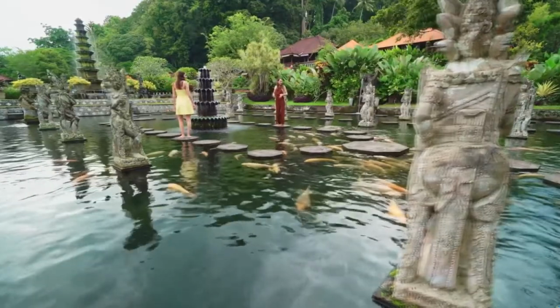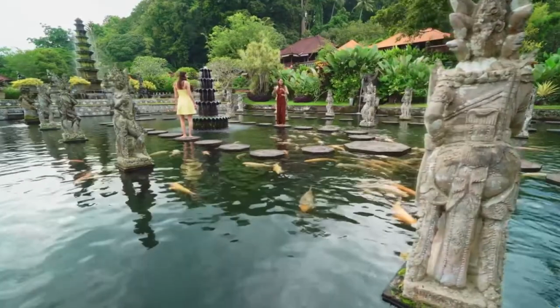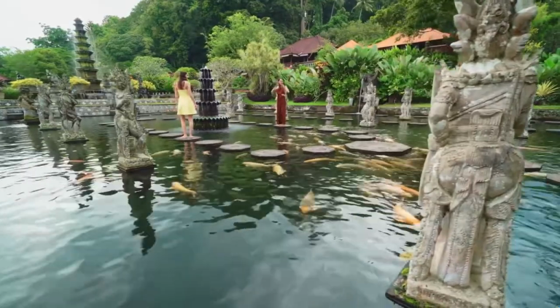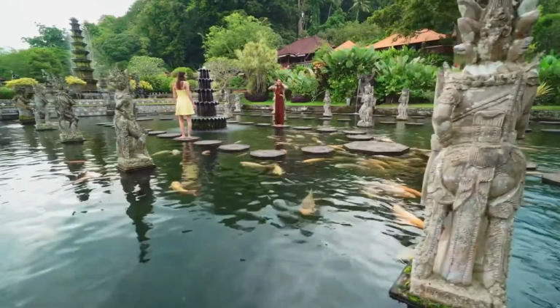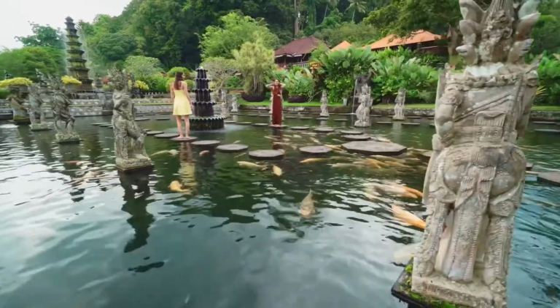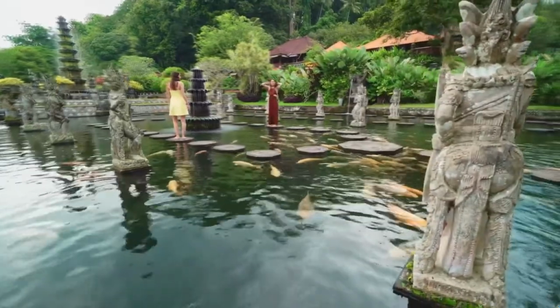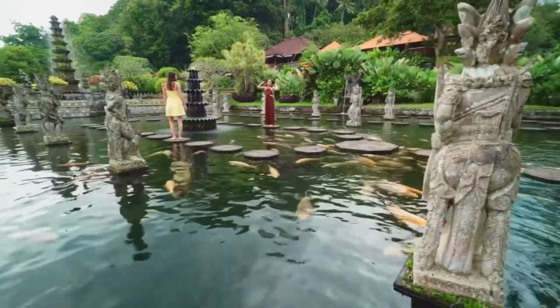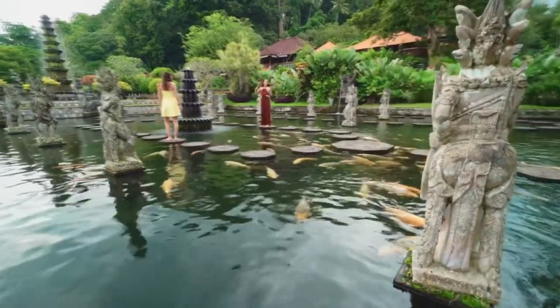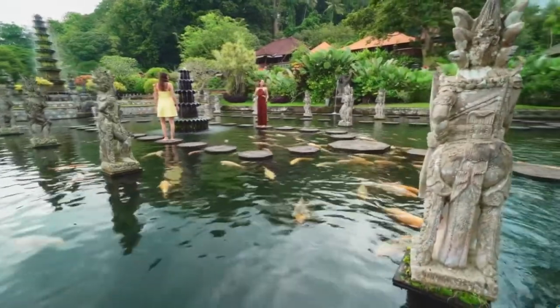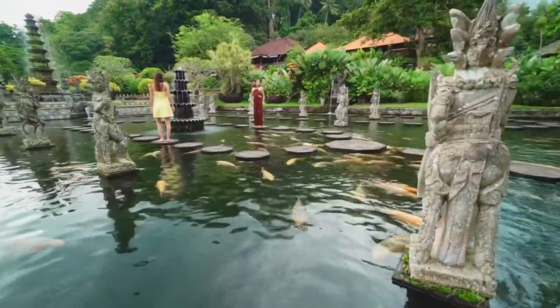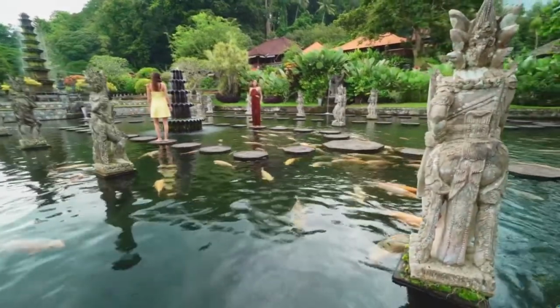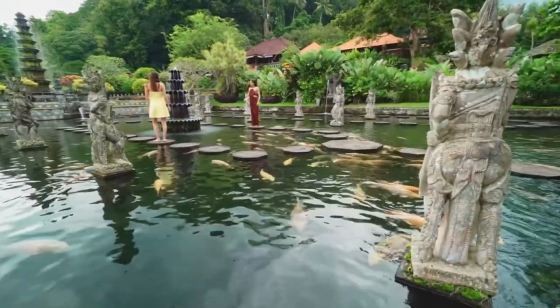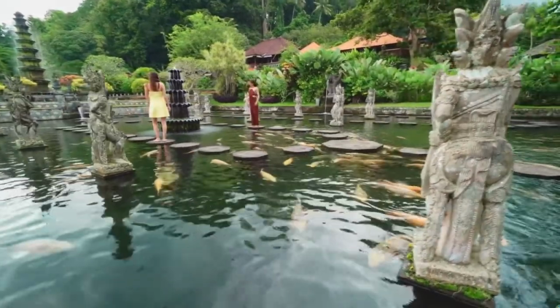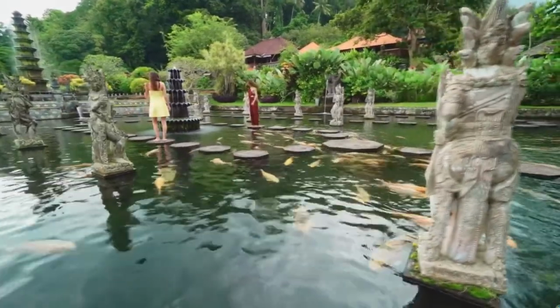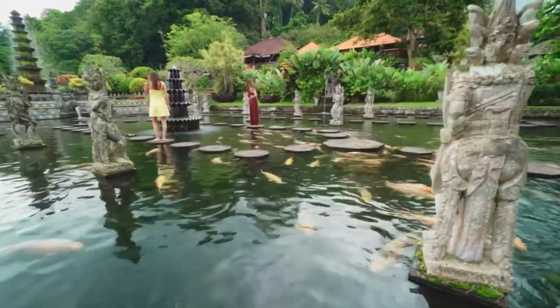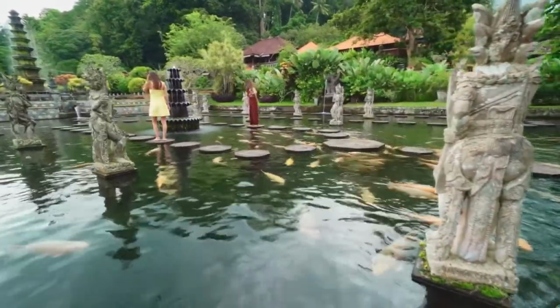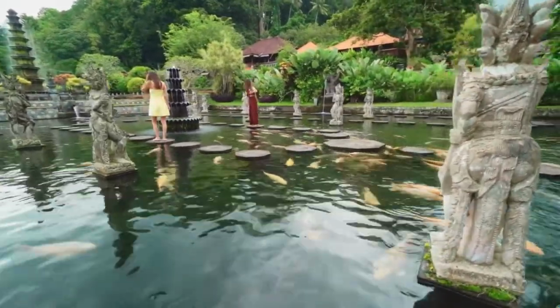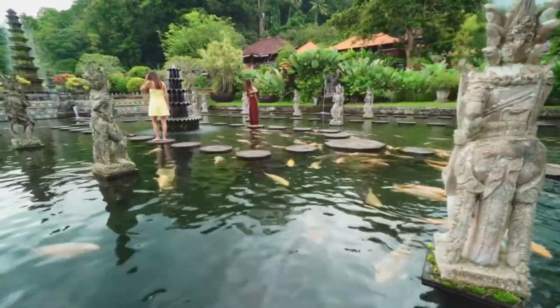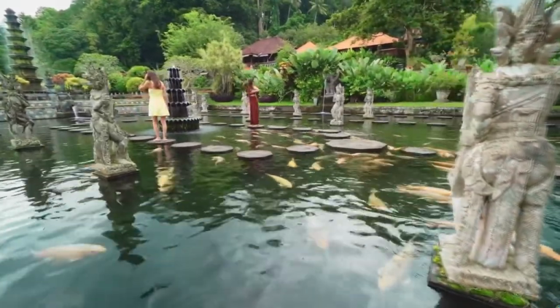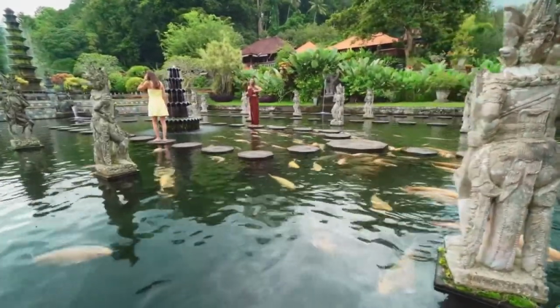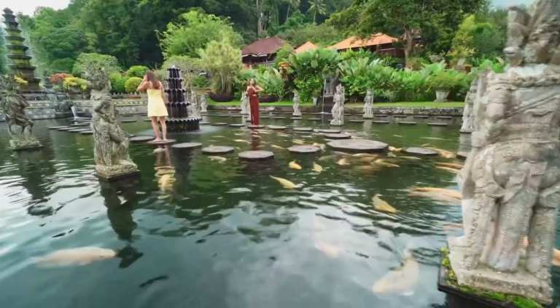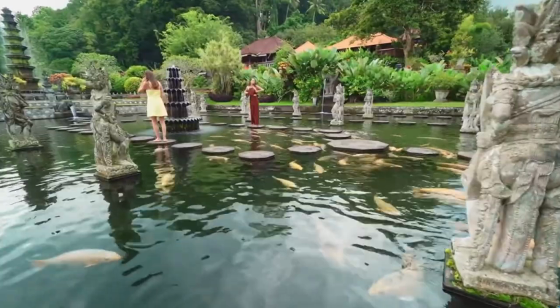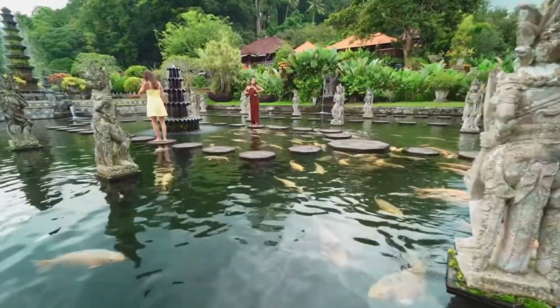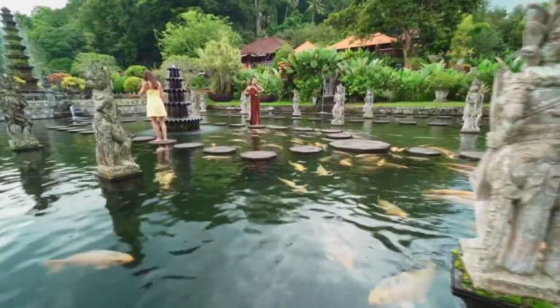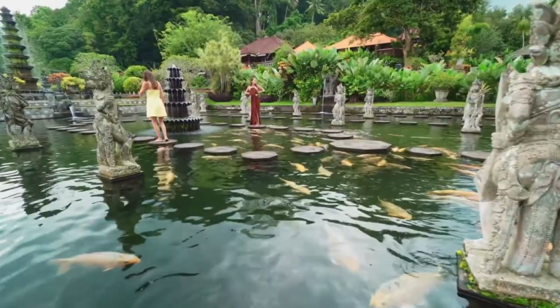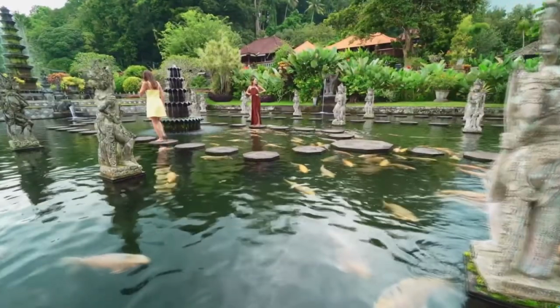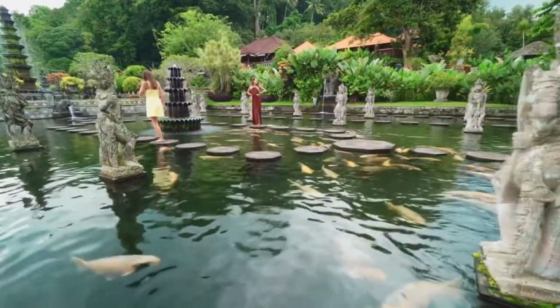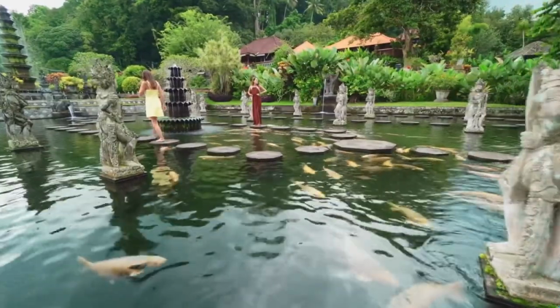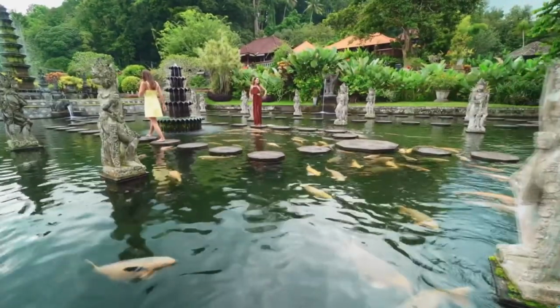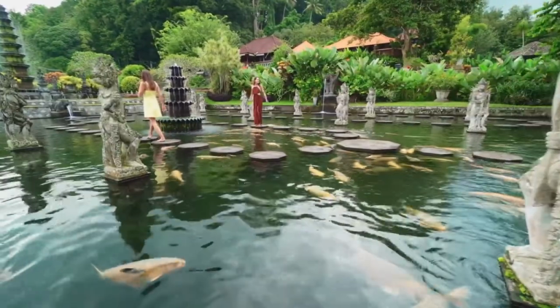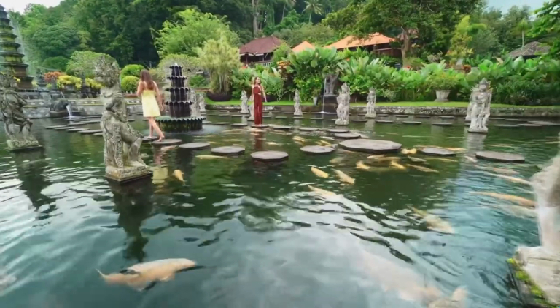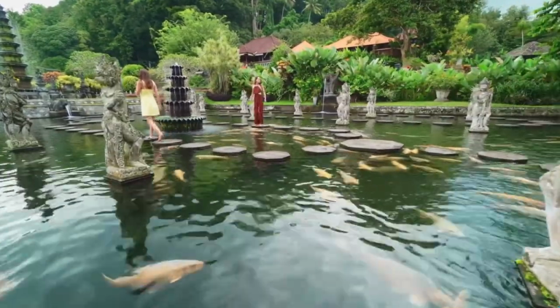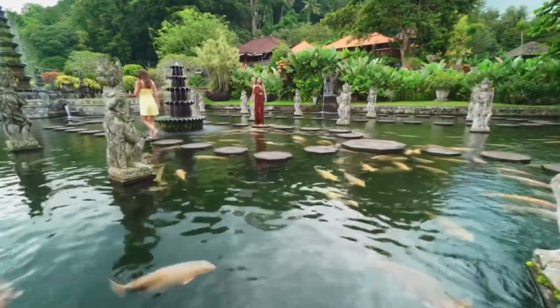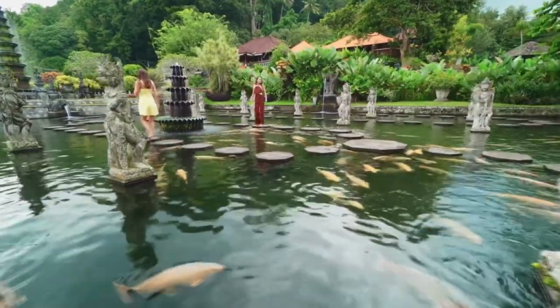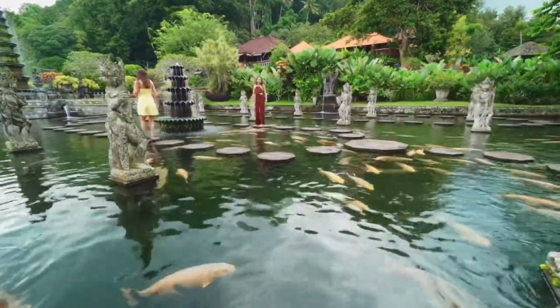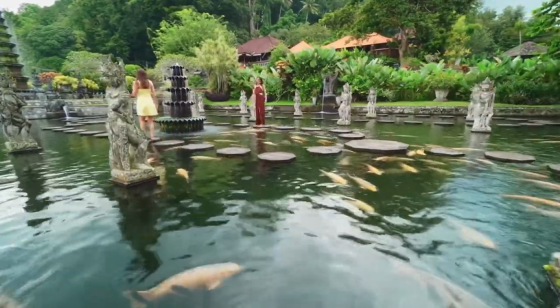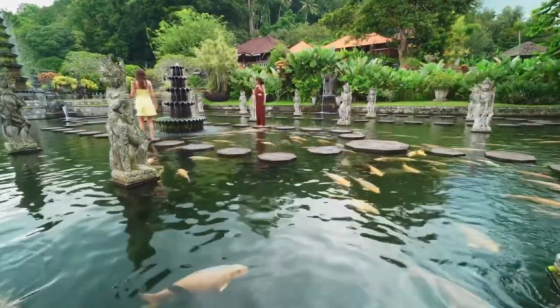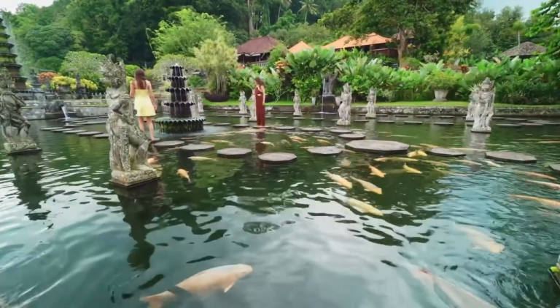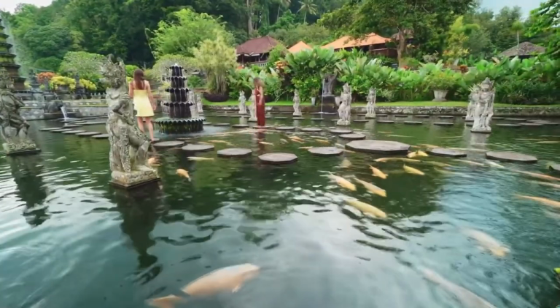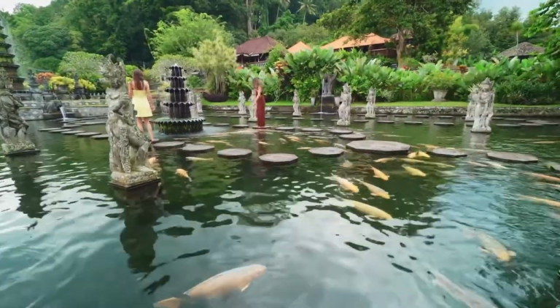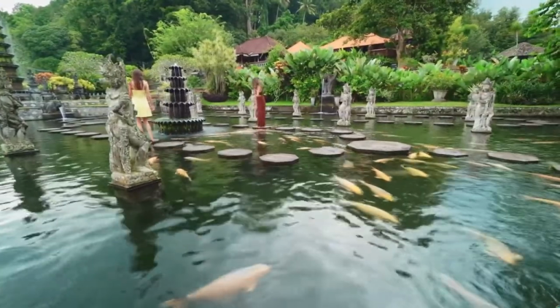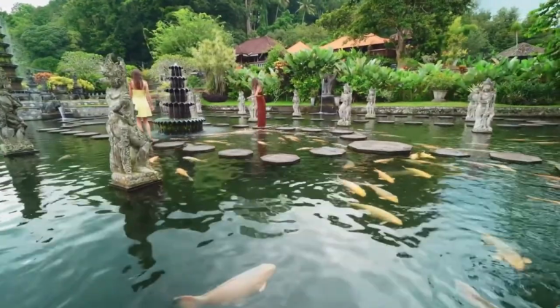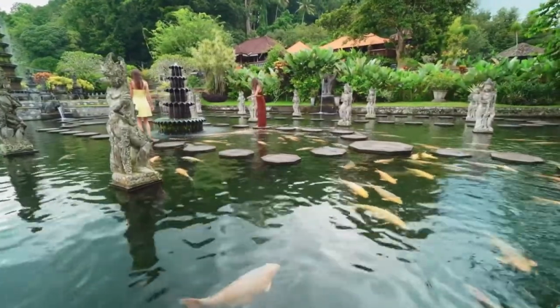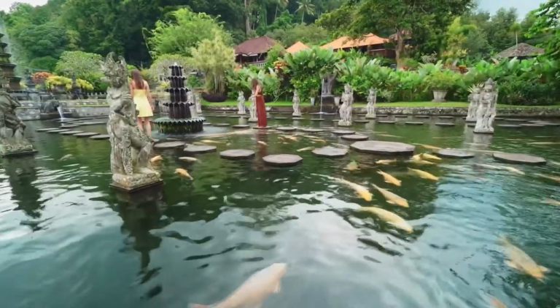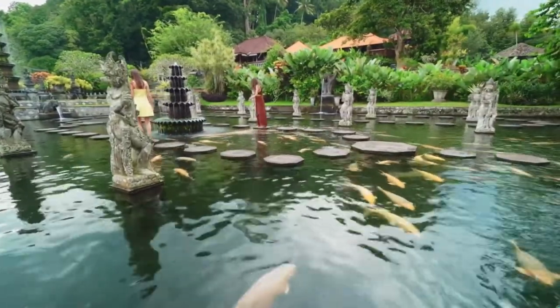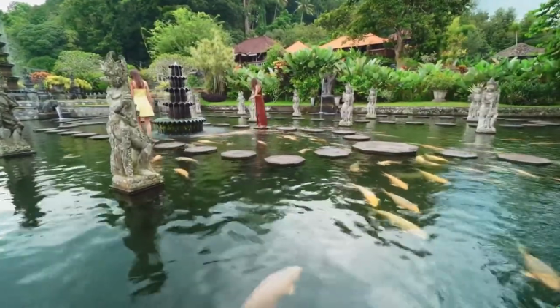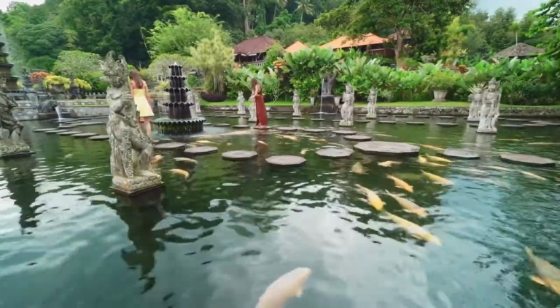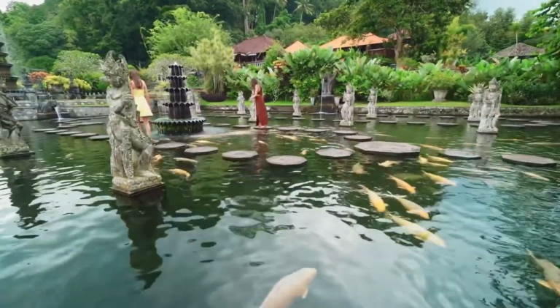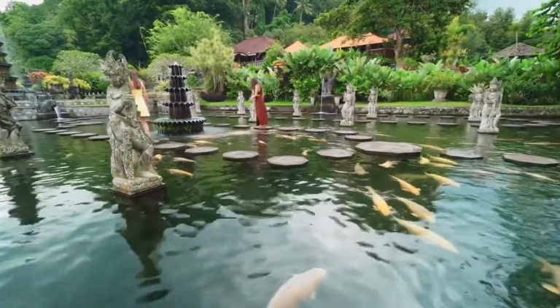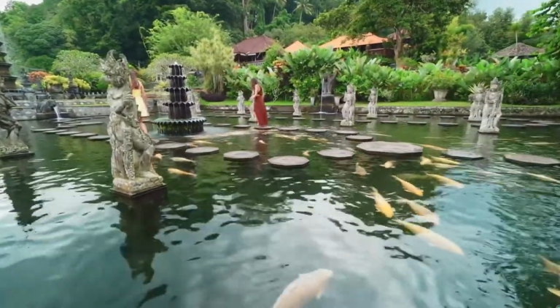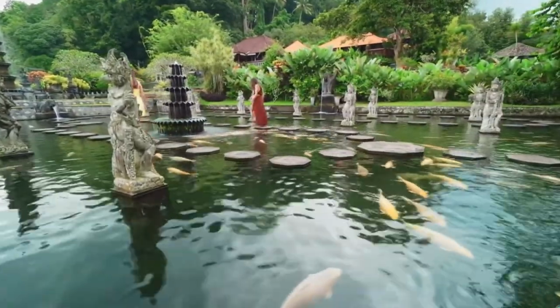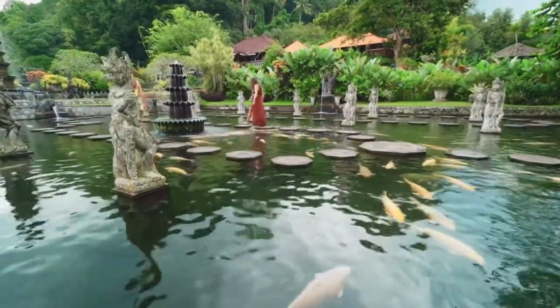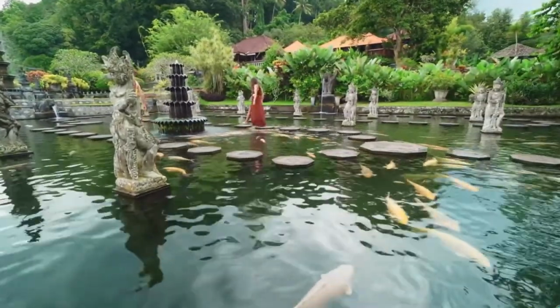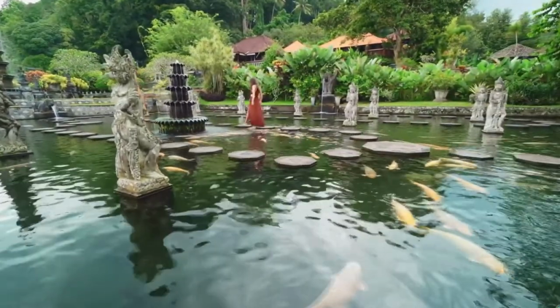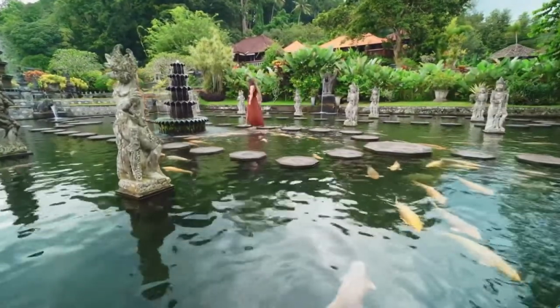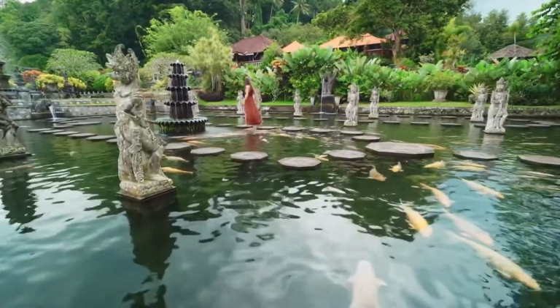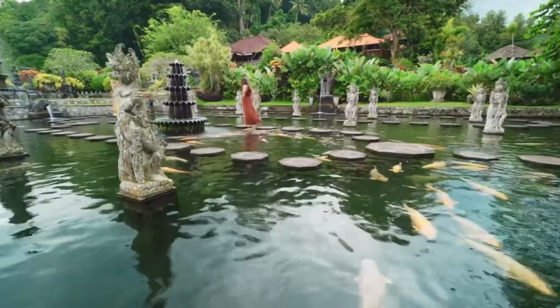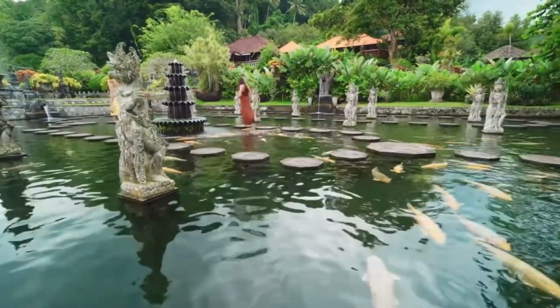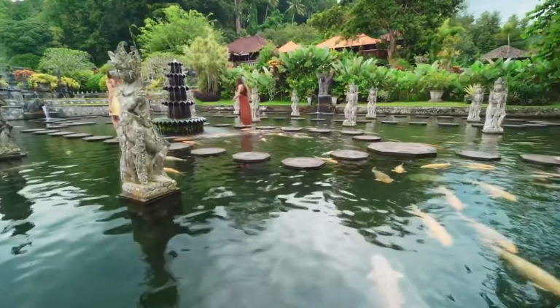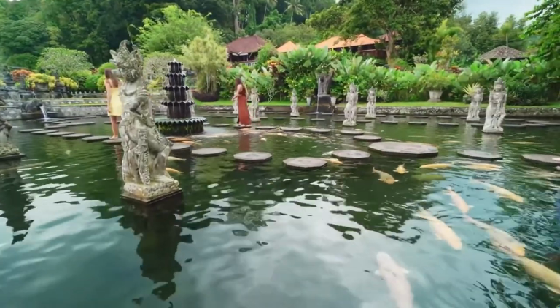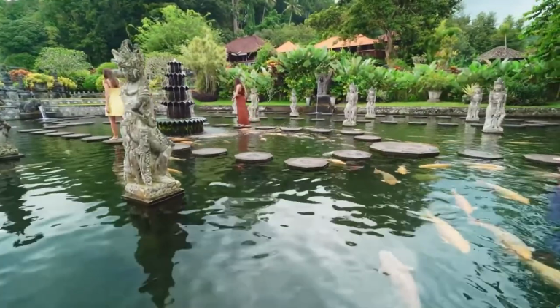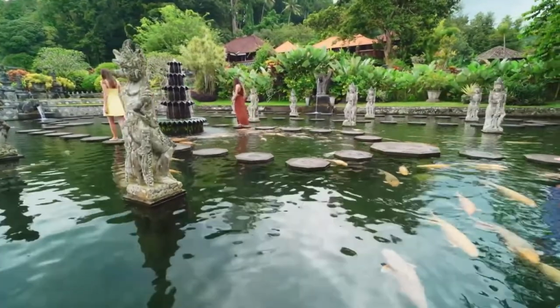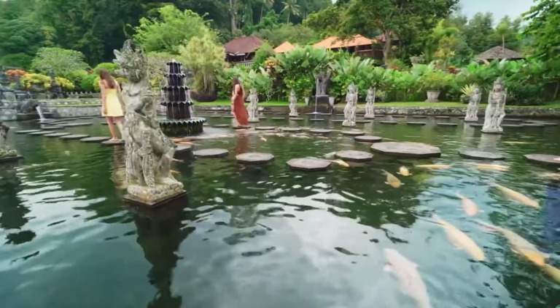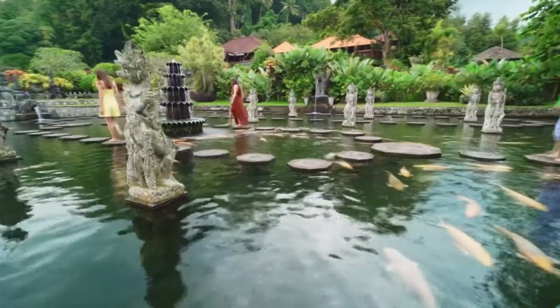Next, we head to Tirta Gangga, a beautiful water palace that features a maze of pools and fountains surrounded by lush gardens and statues.